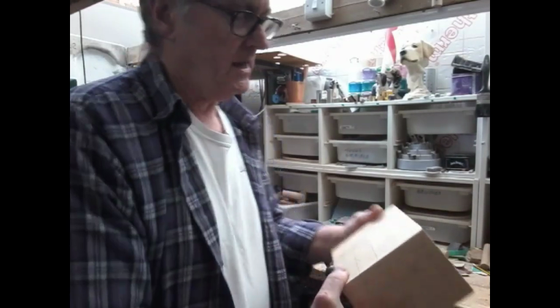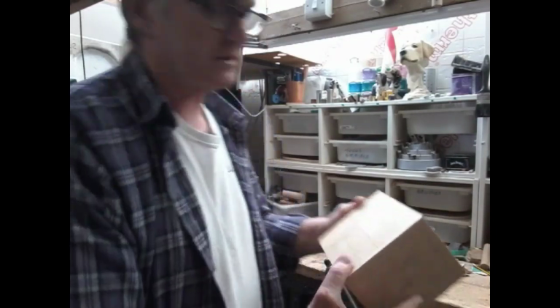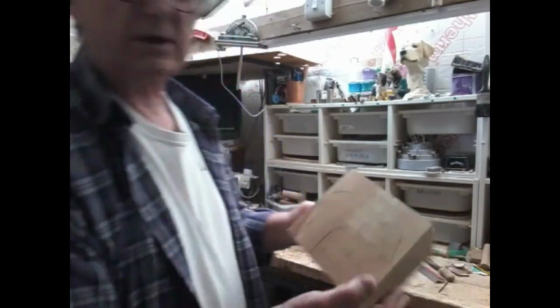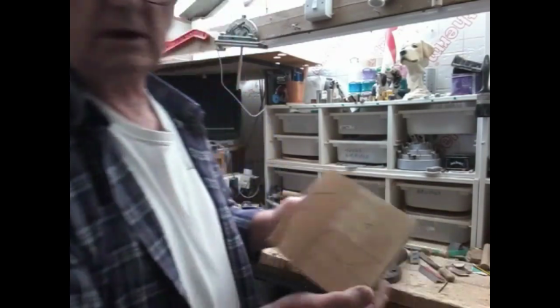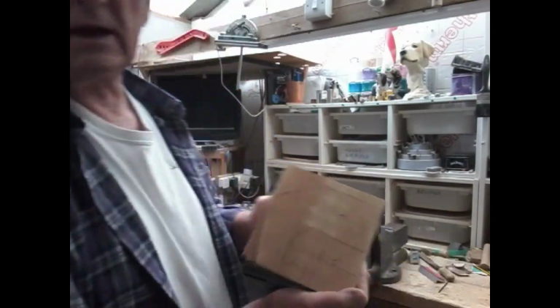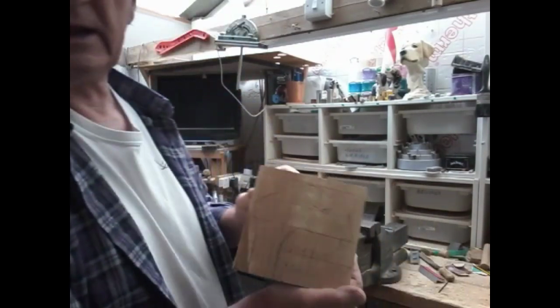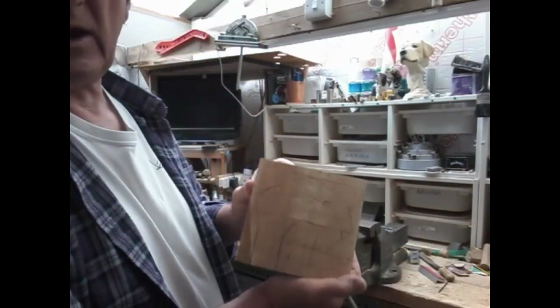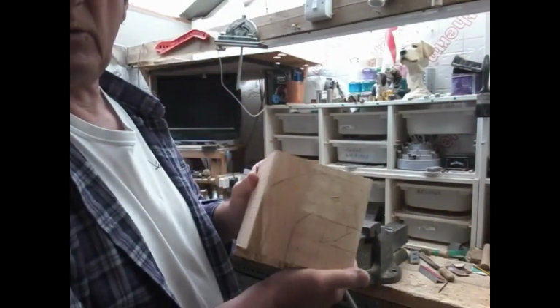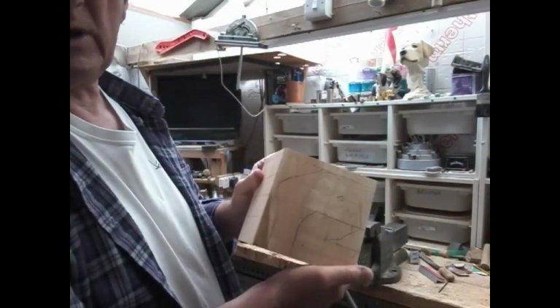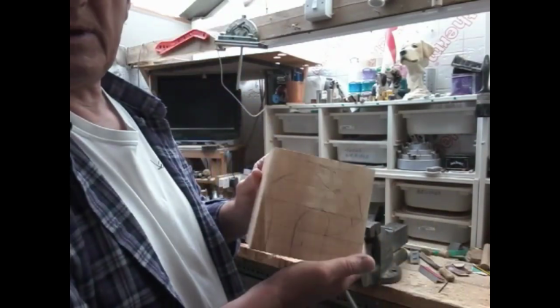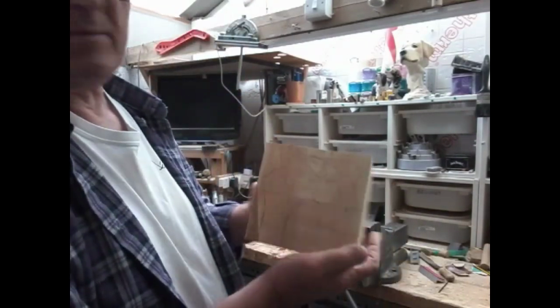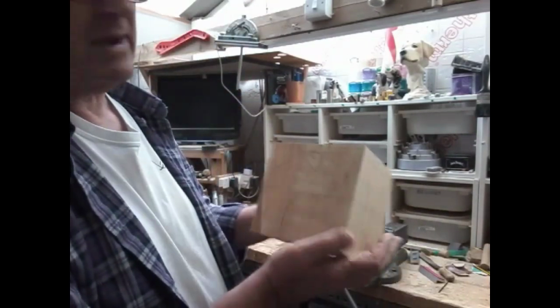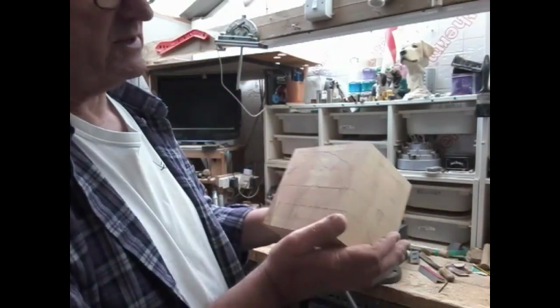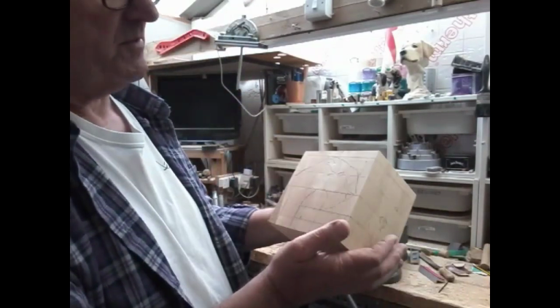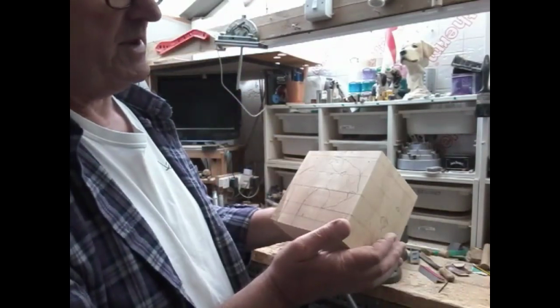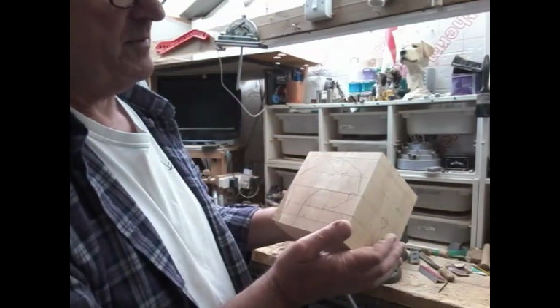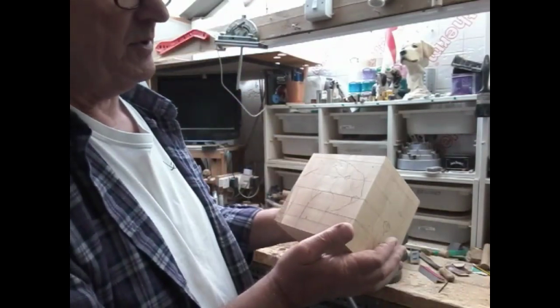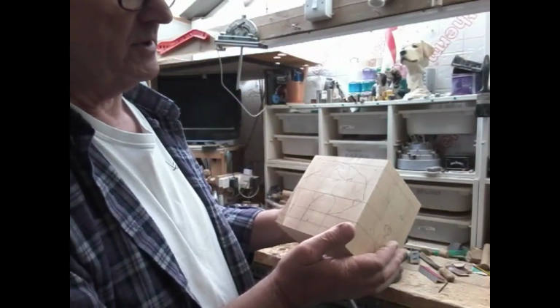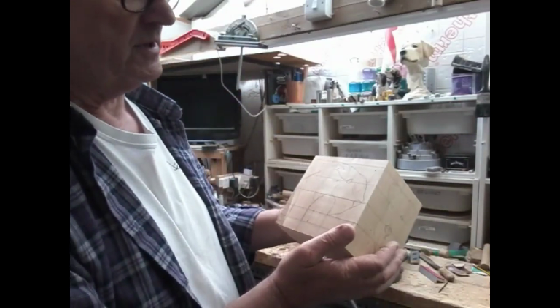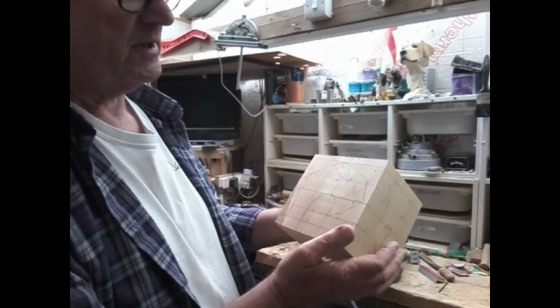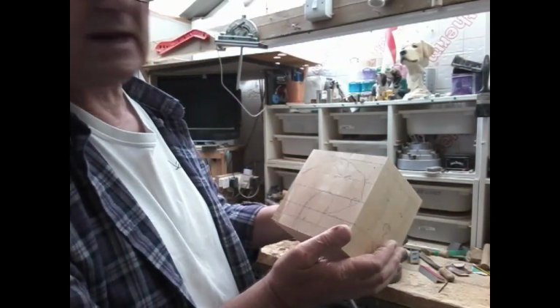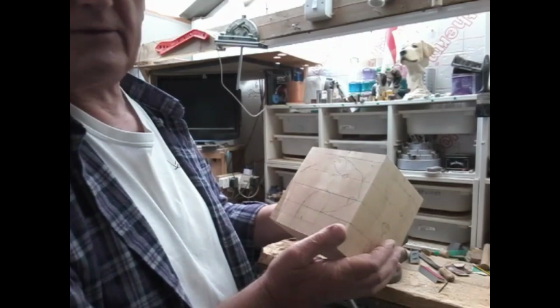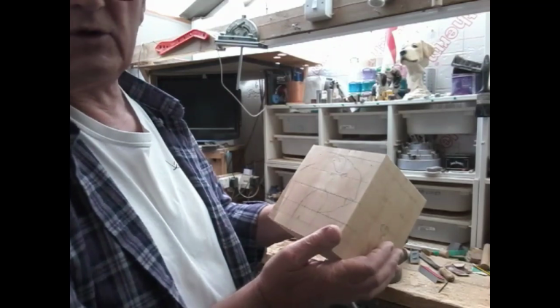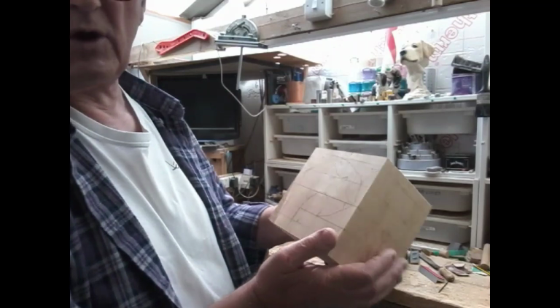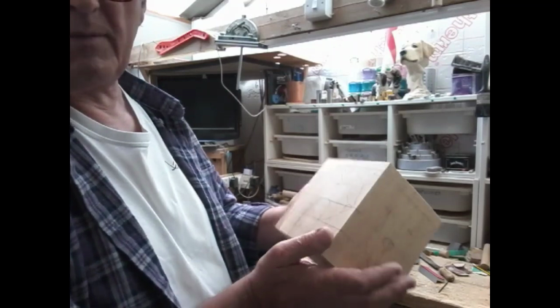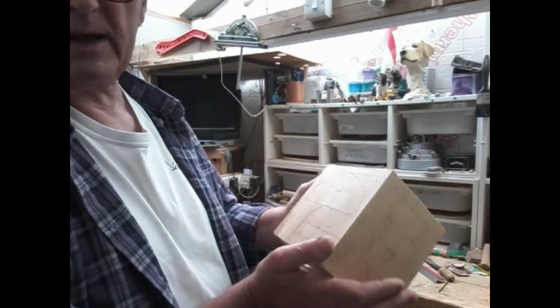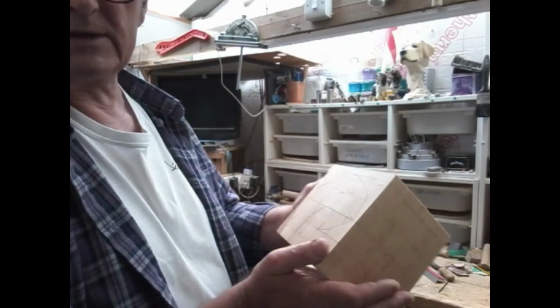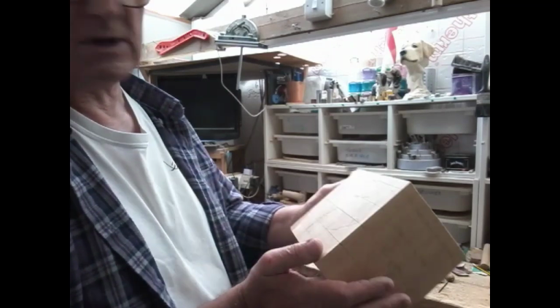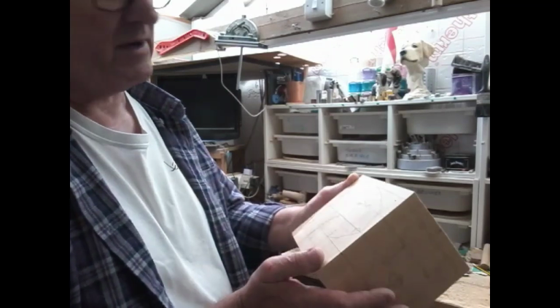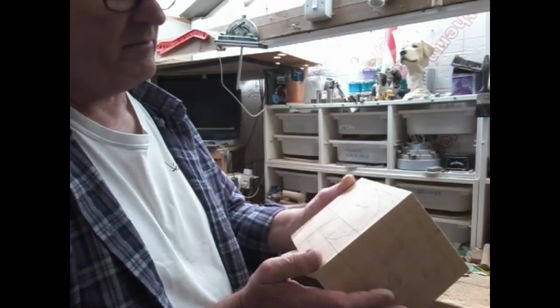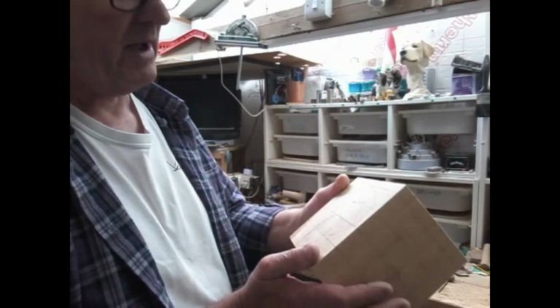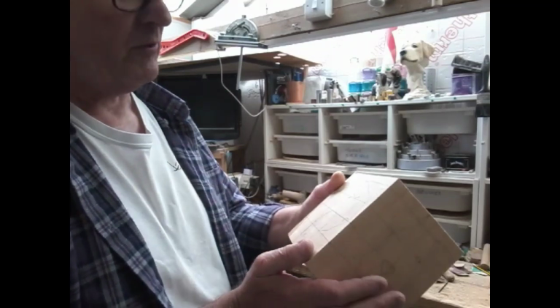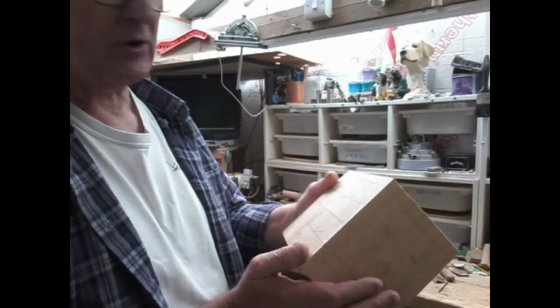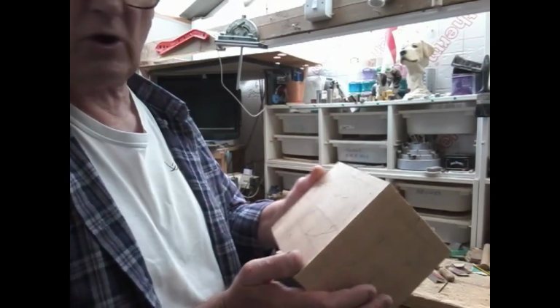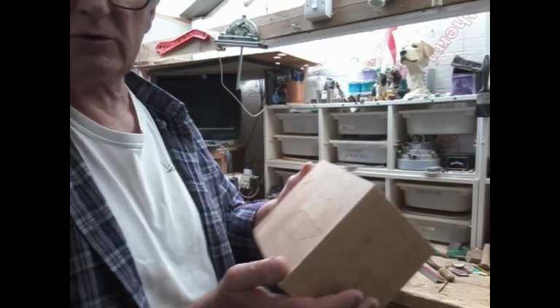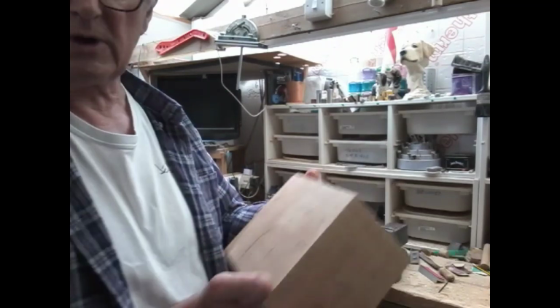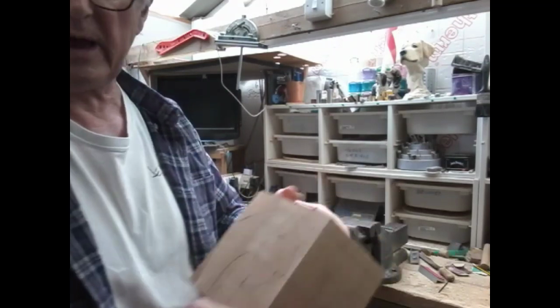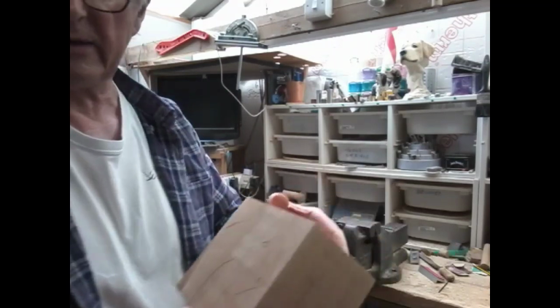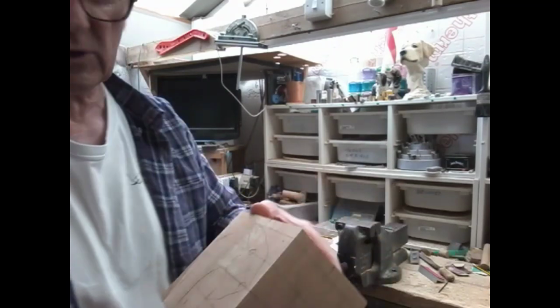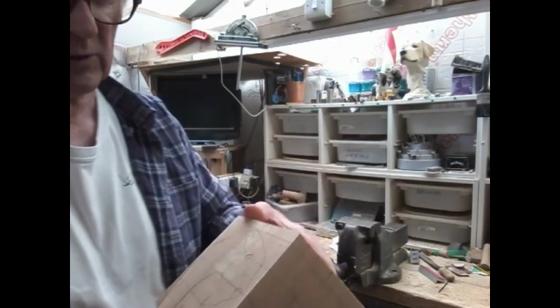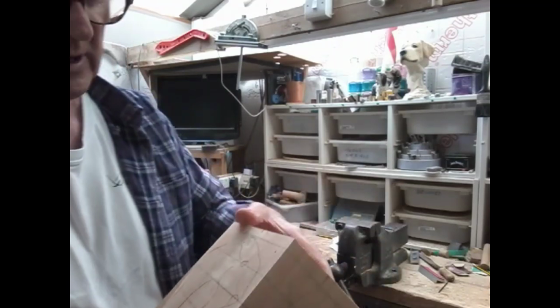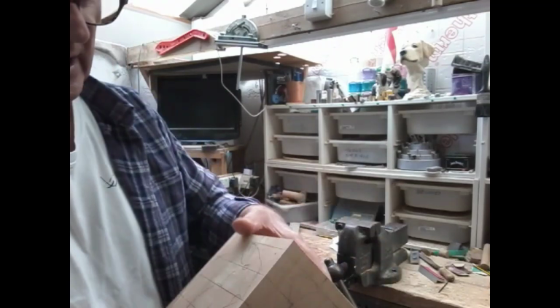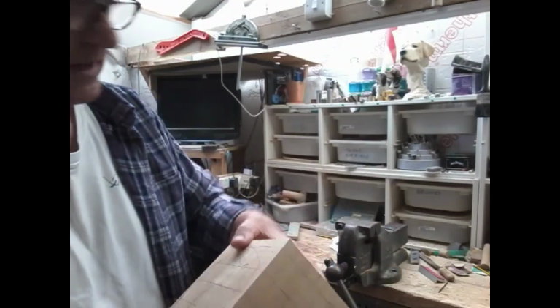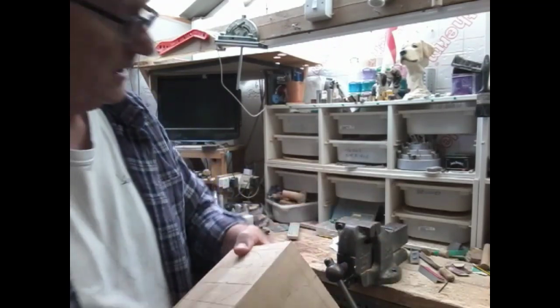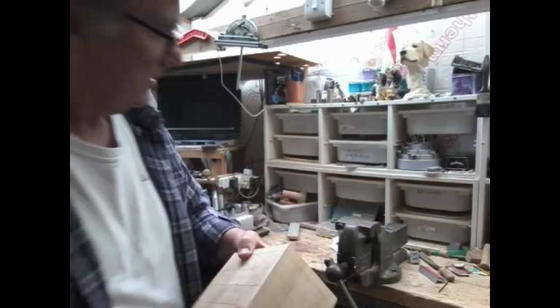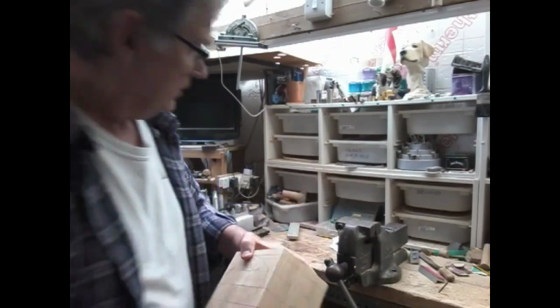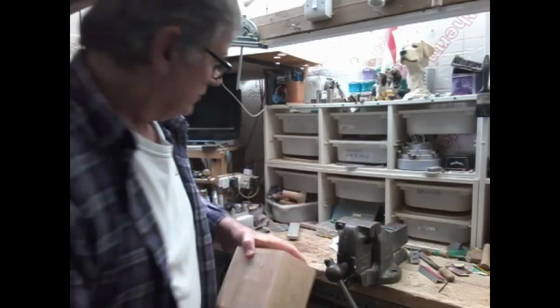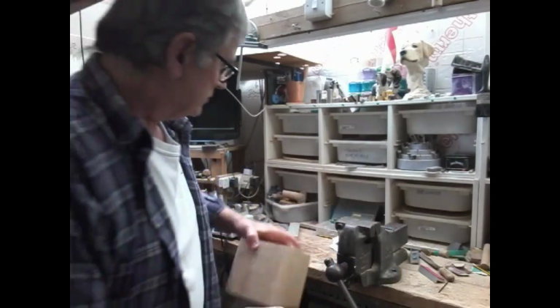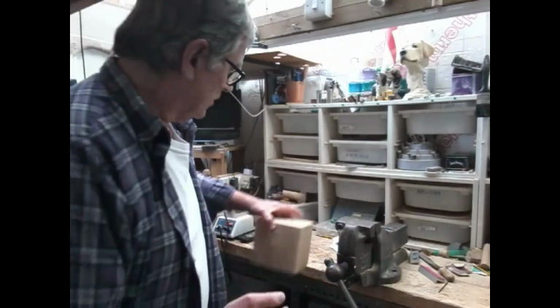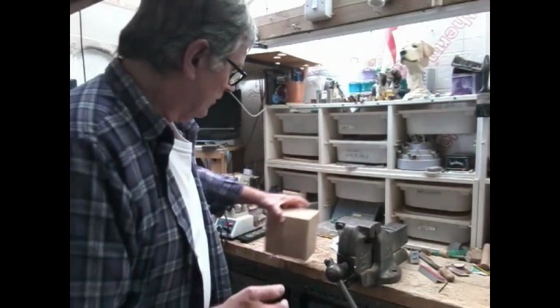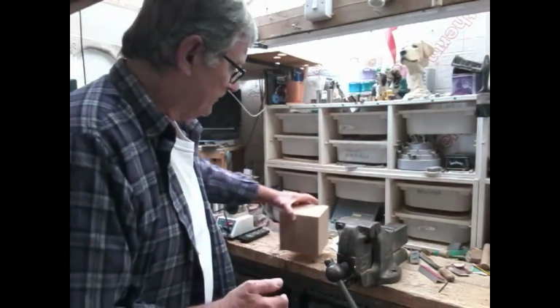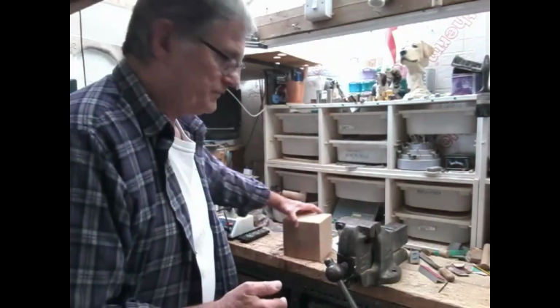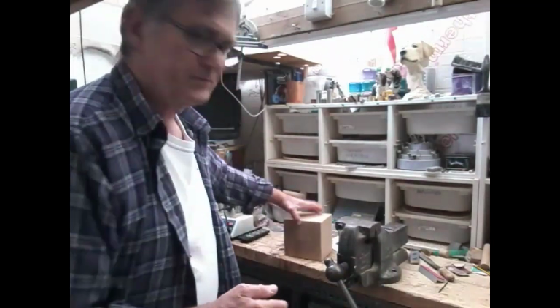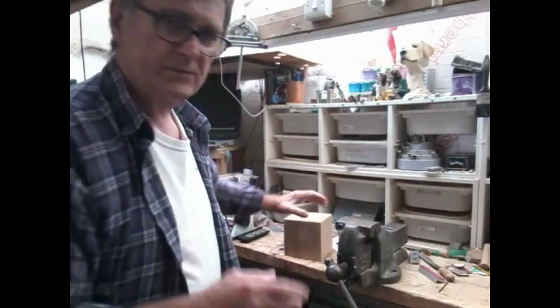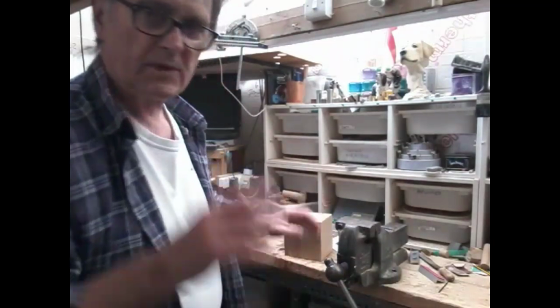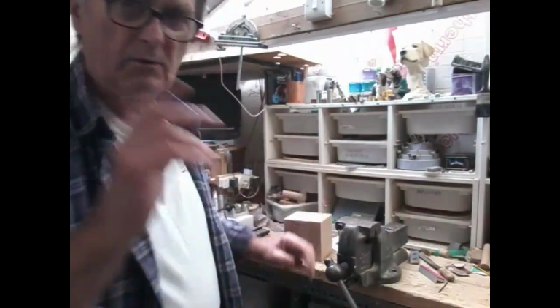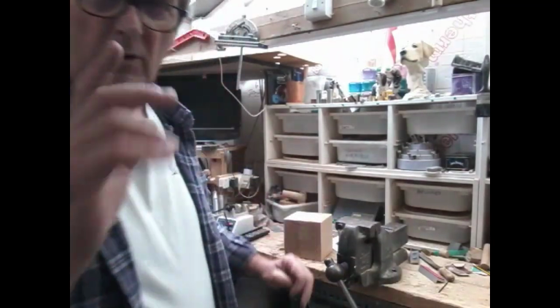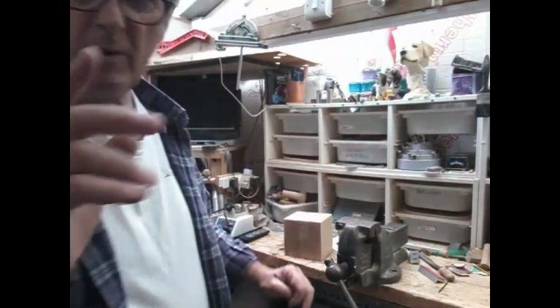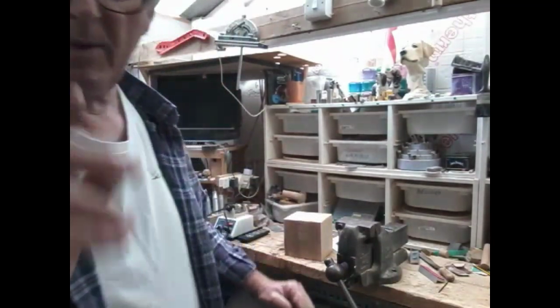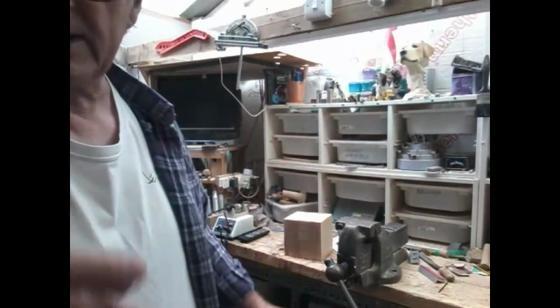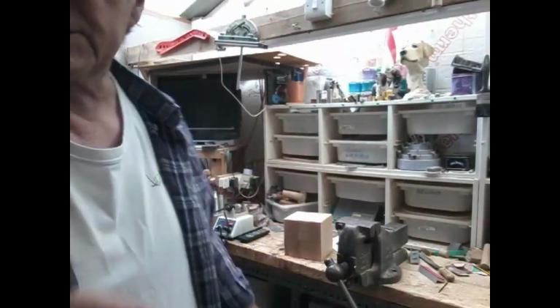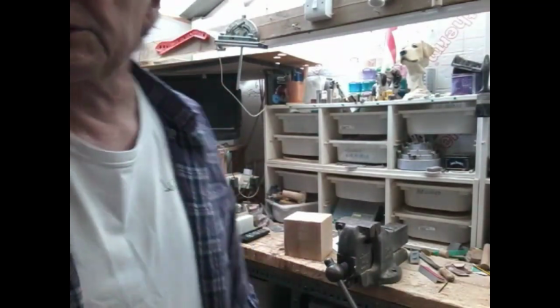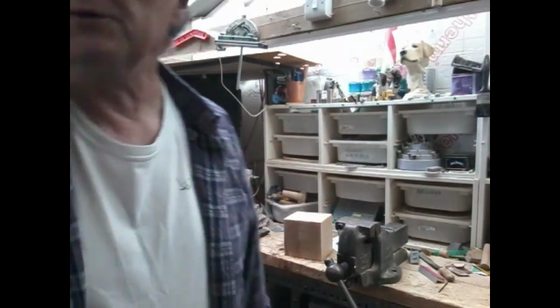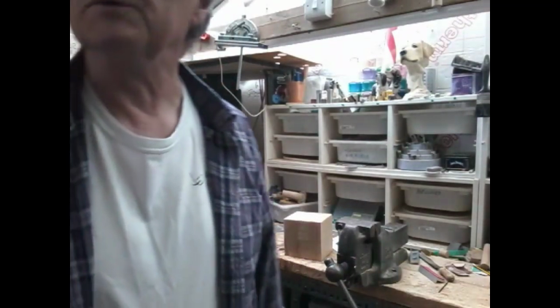It's looking a wee bit big to me, but you never know, it might work out okay. We'll be back soon.